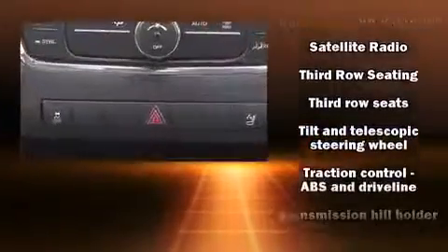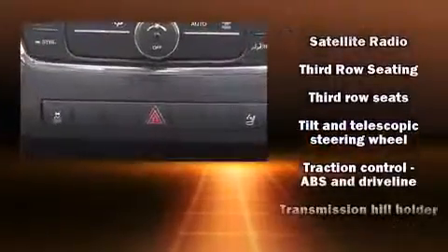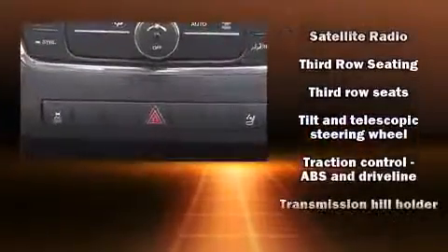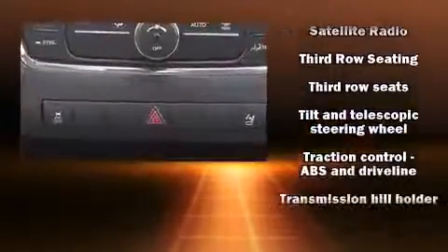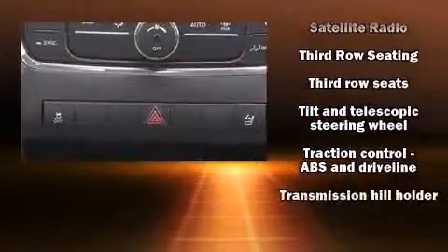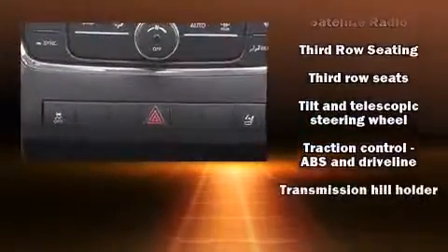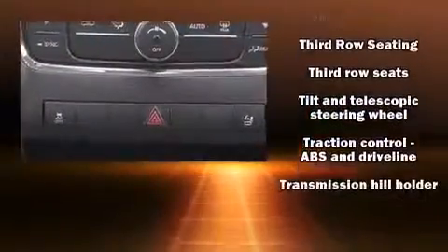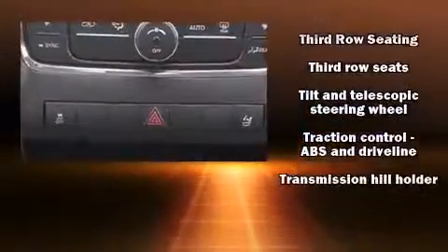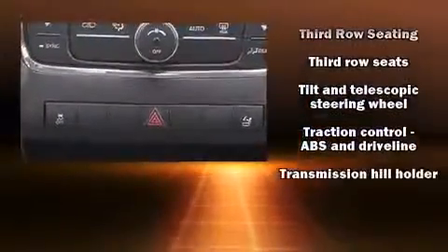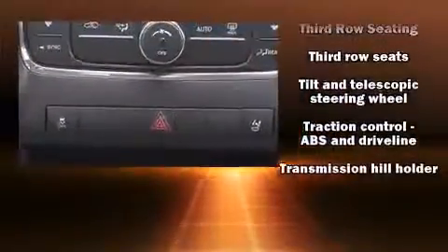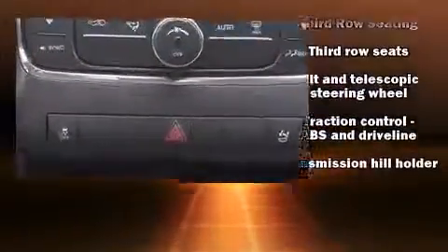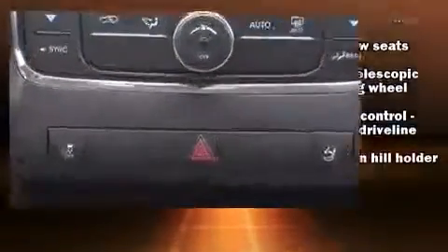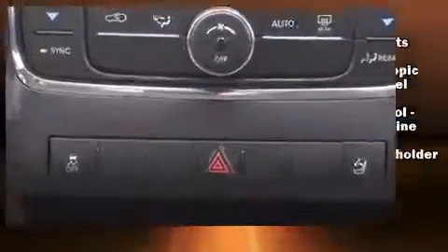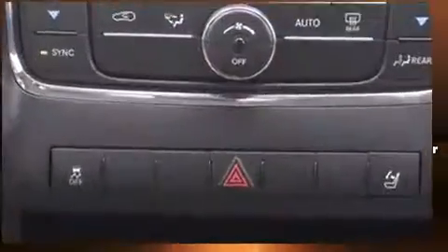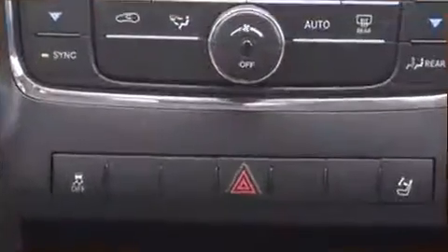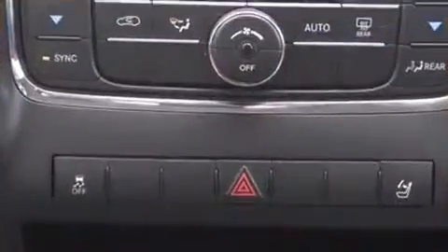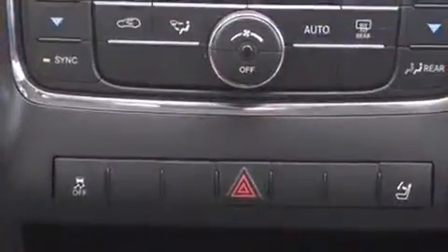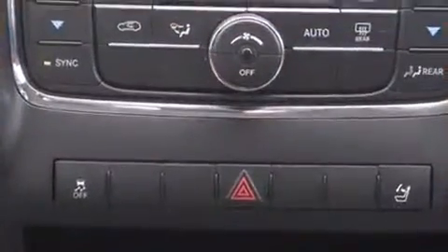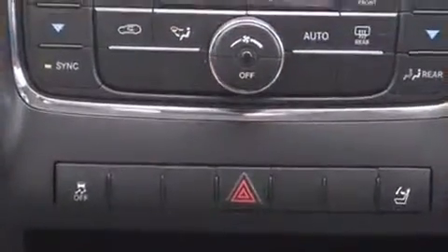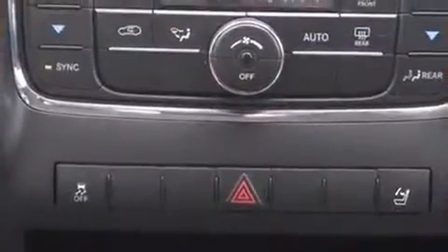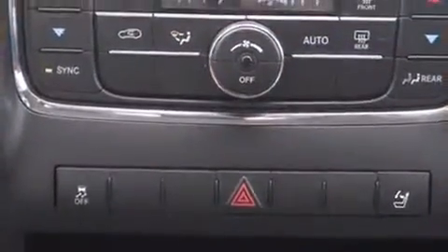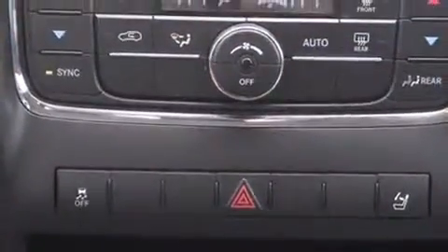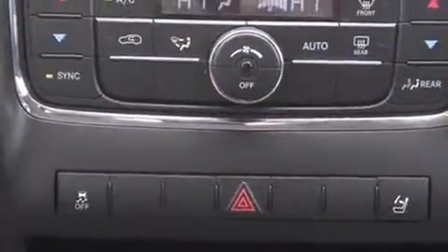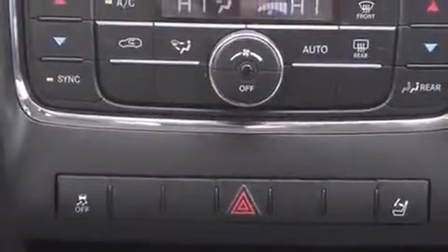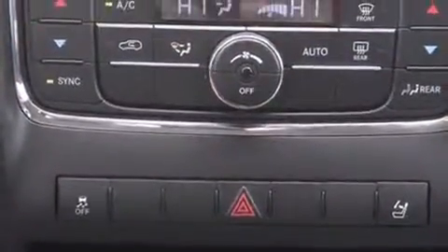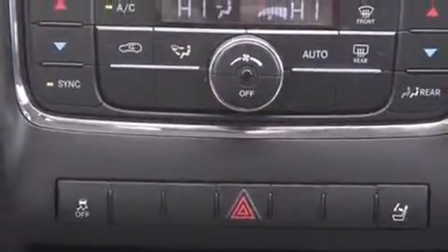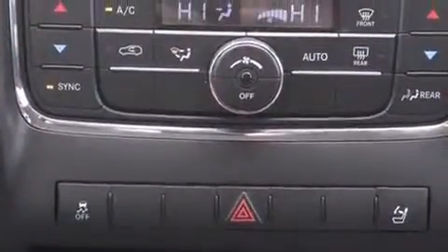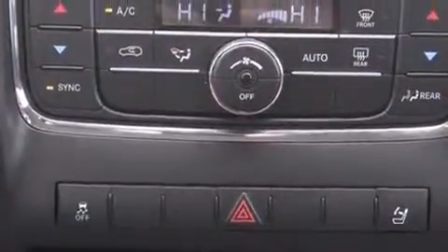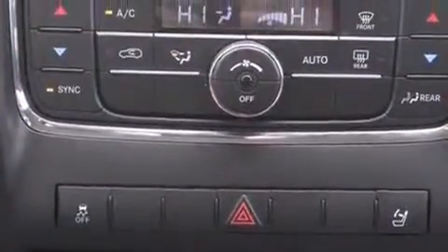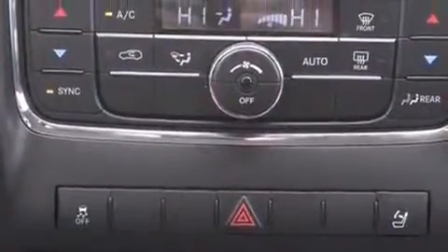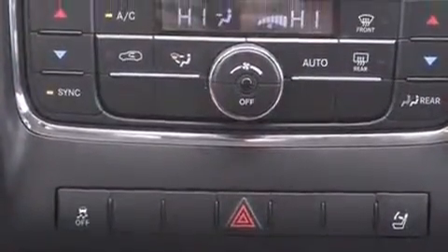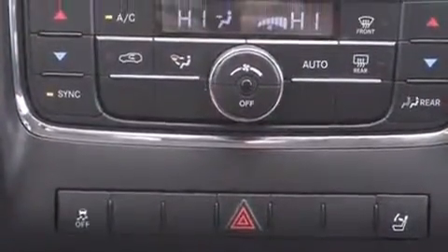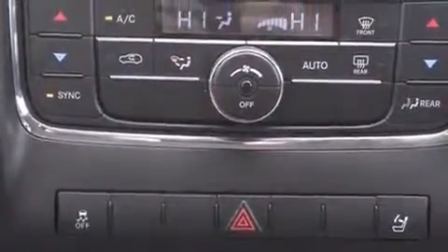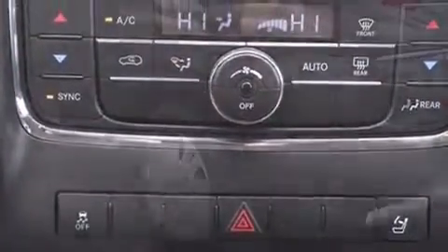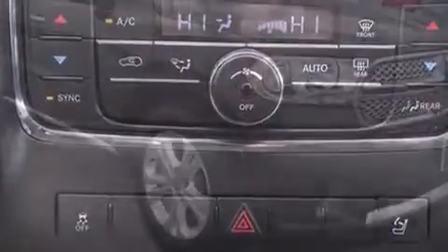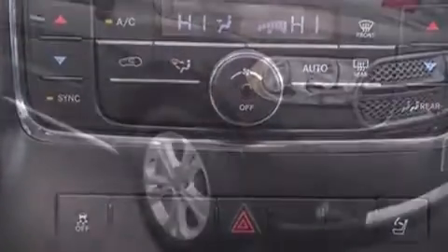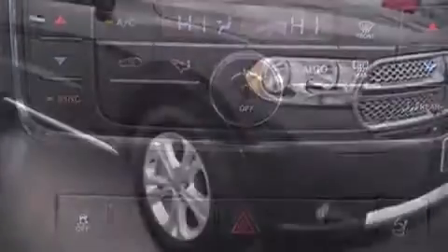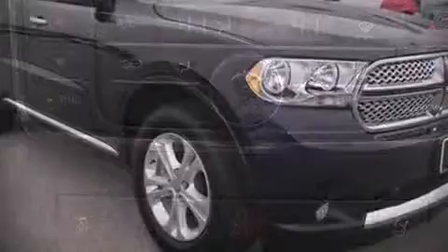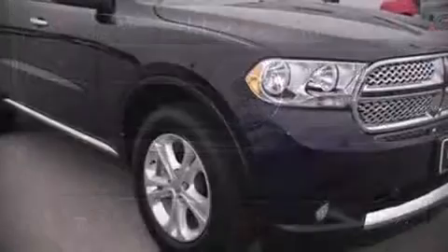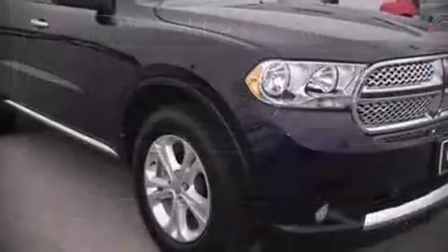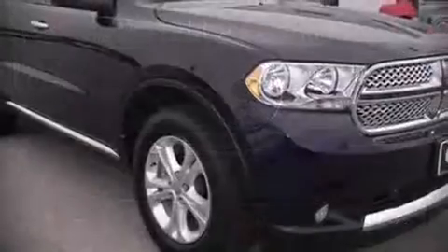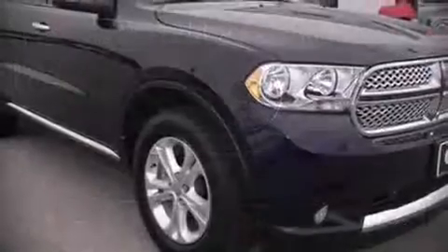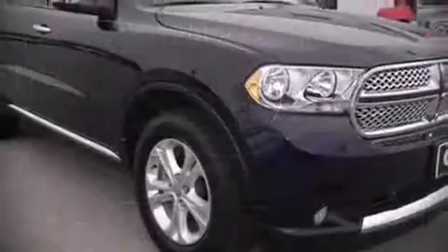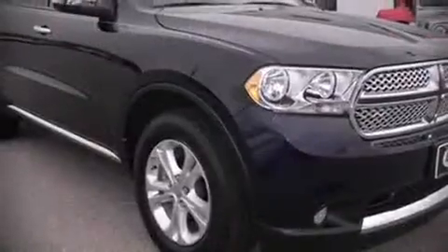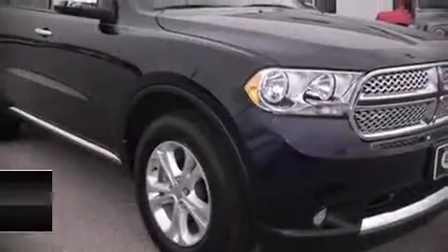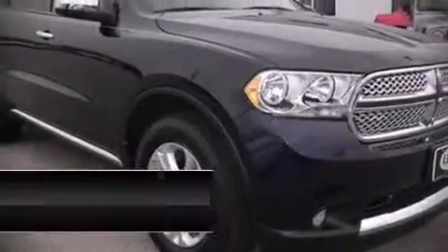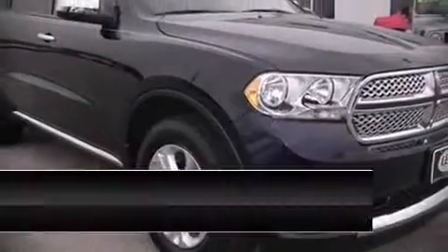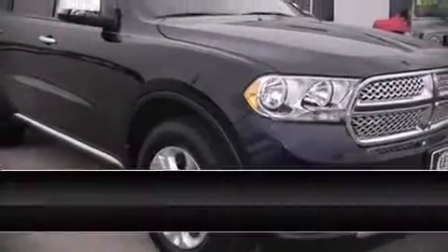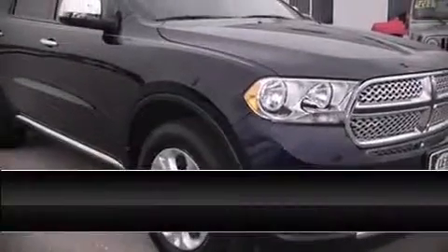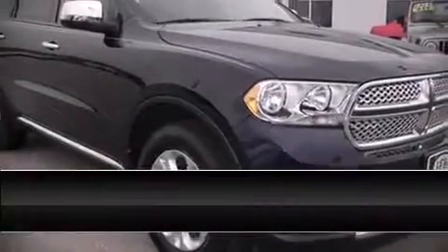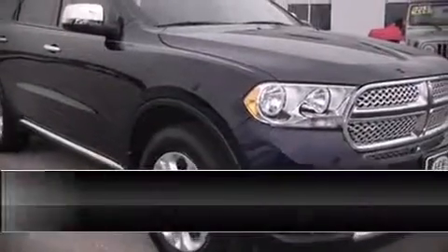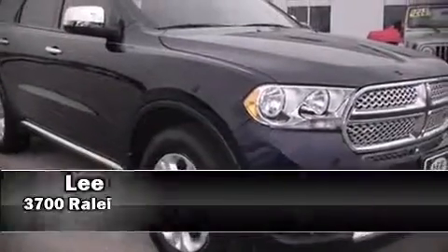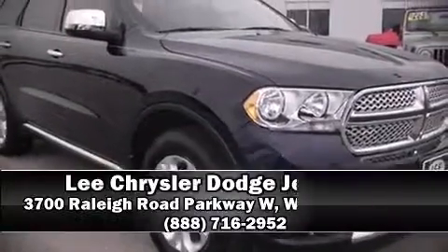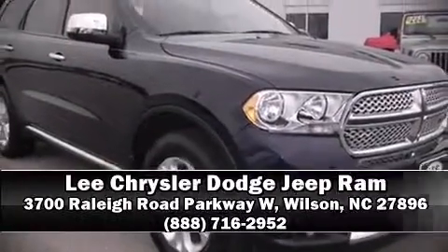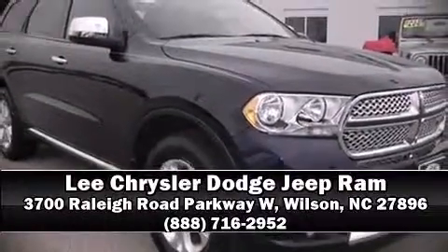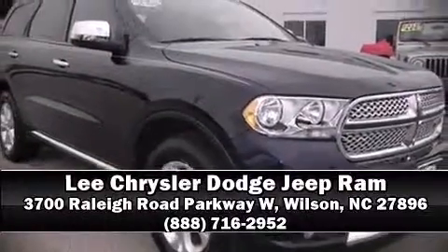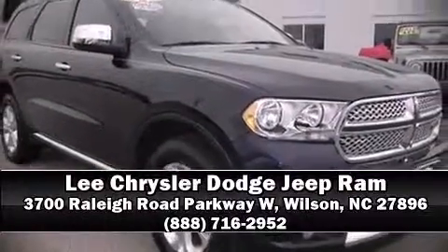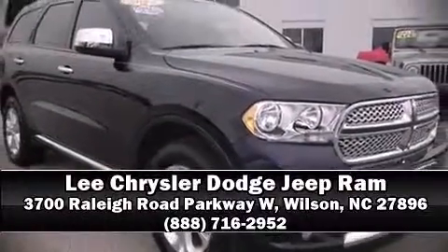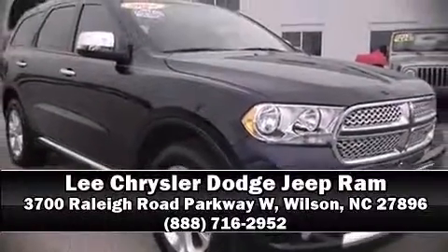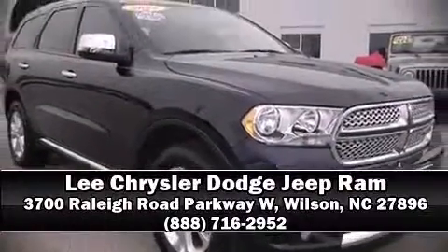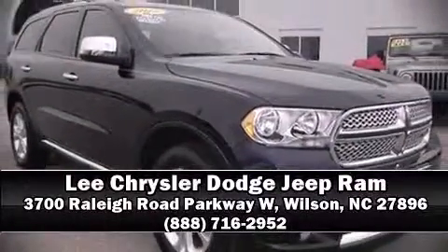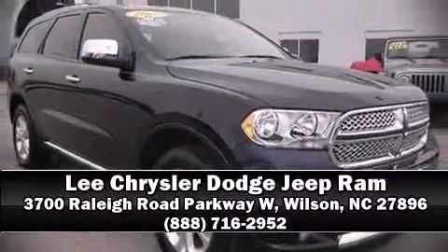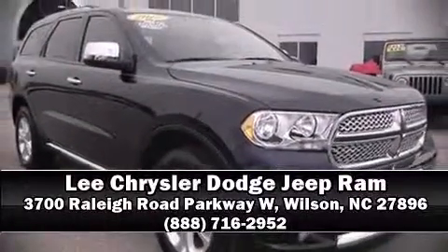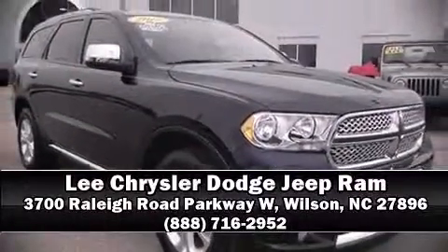It also arrives with a Carfax history report indicating just one previous owner. Stop by our dealership or give us a call for more information.